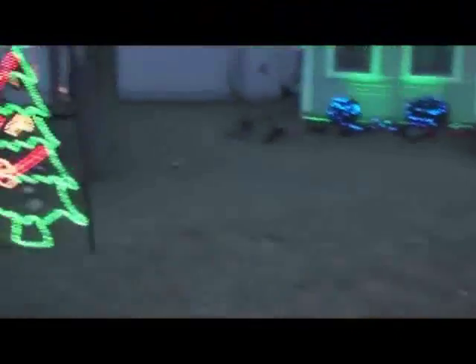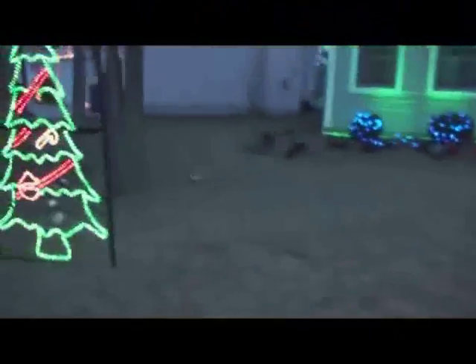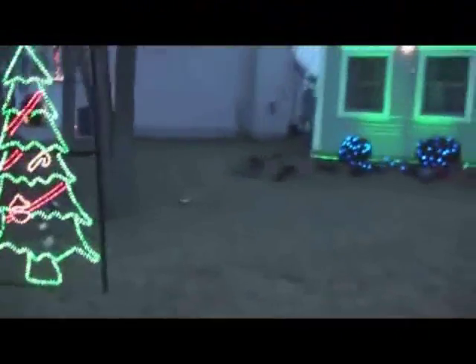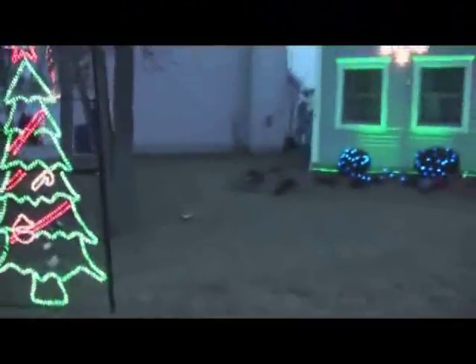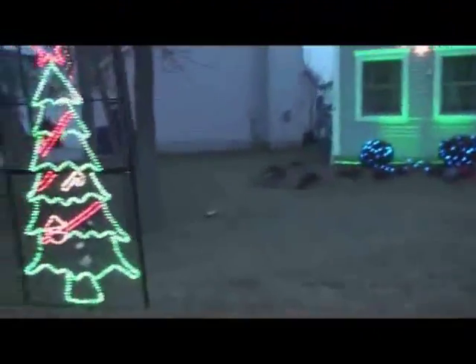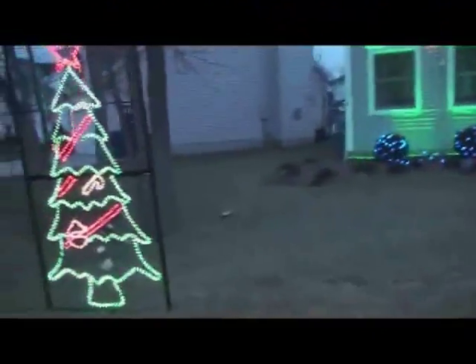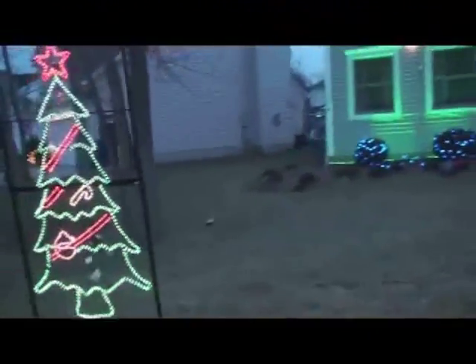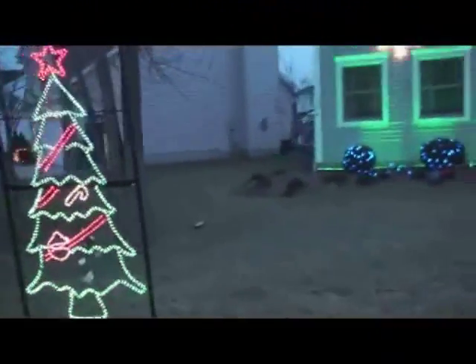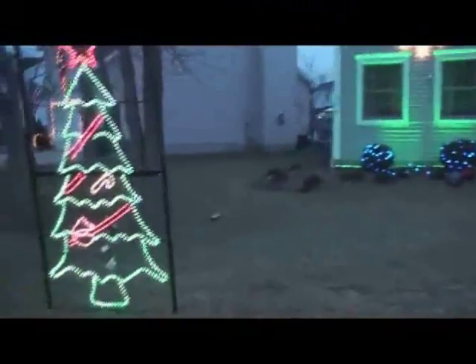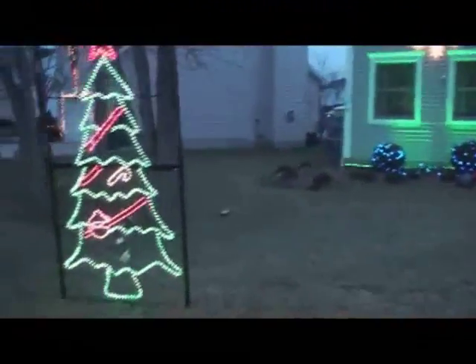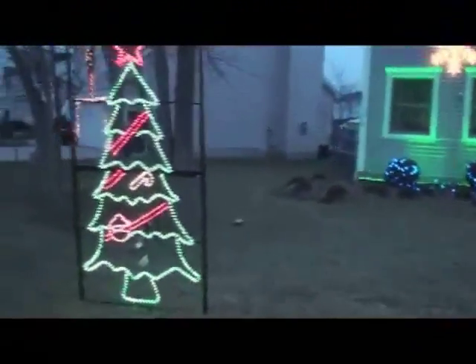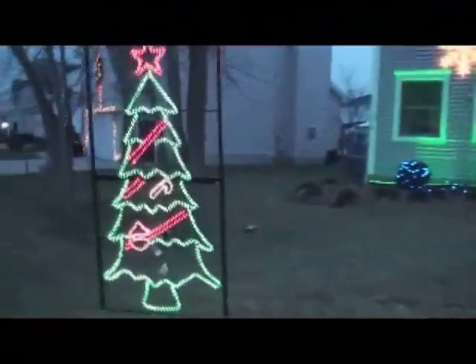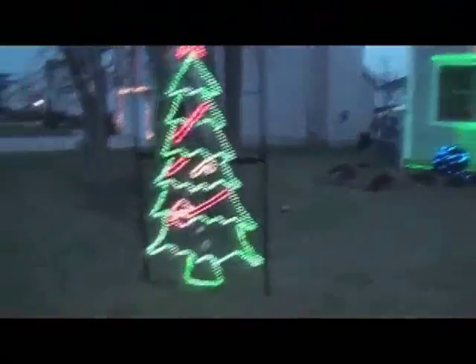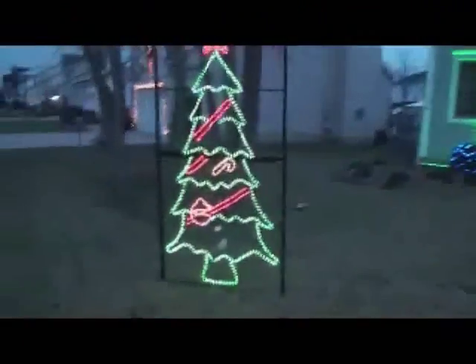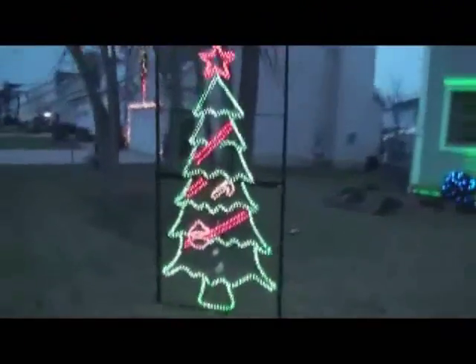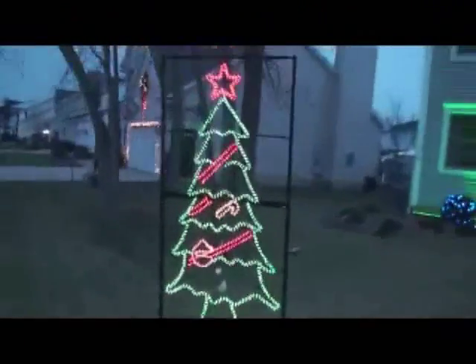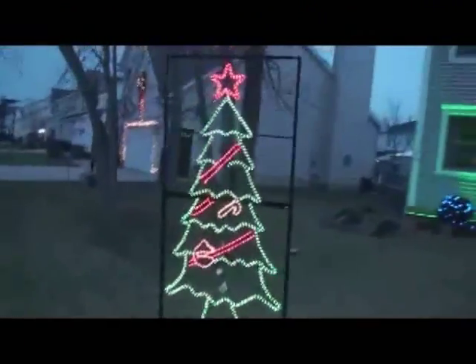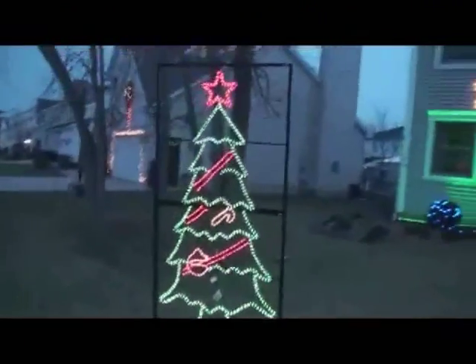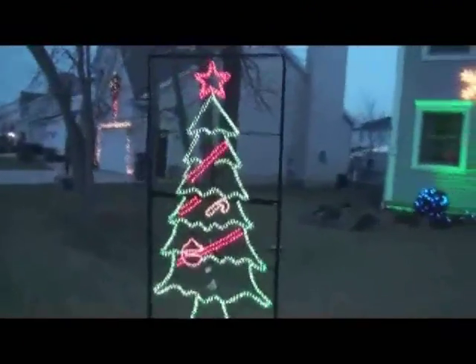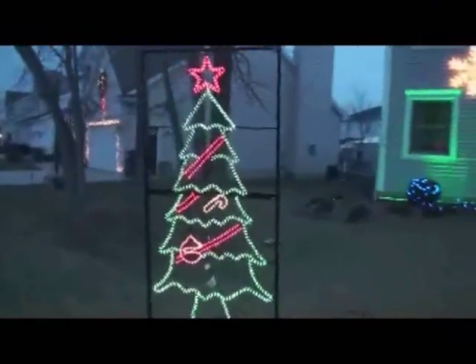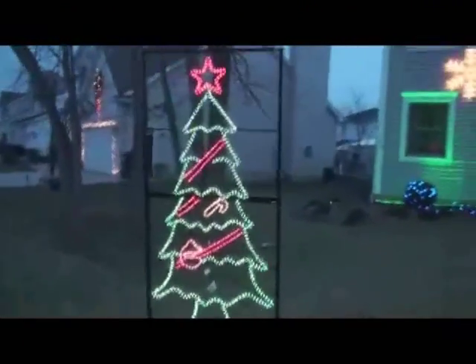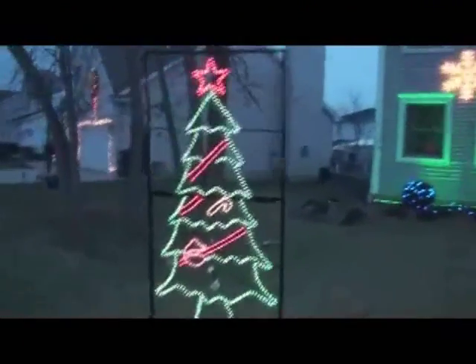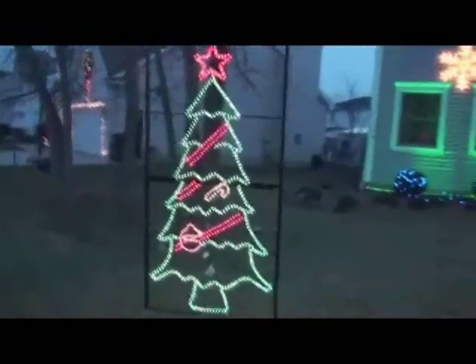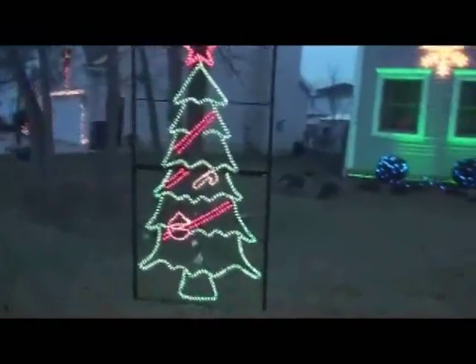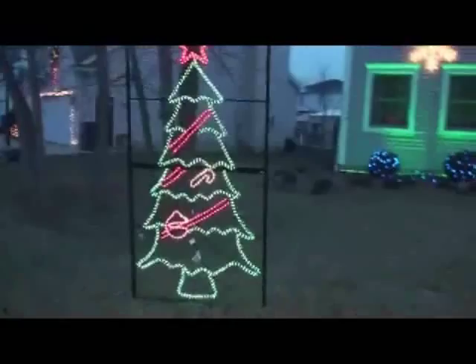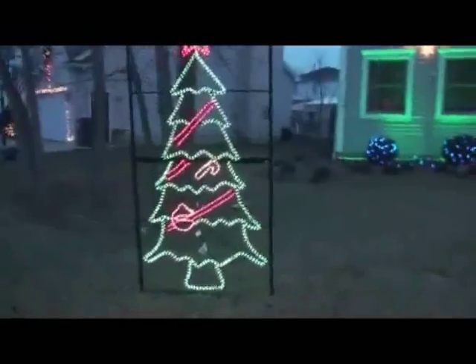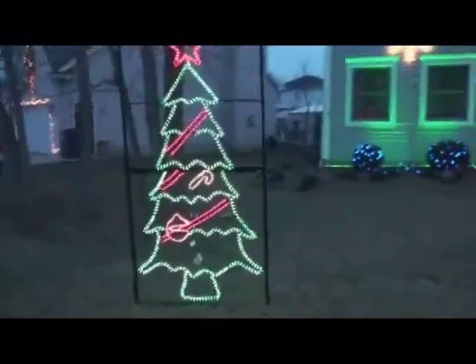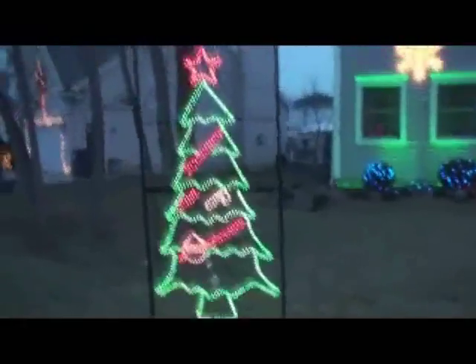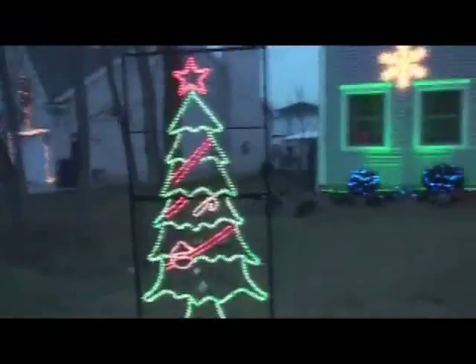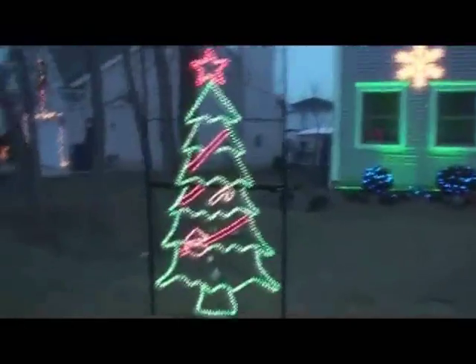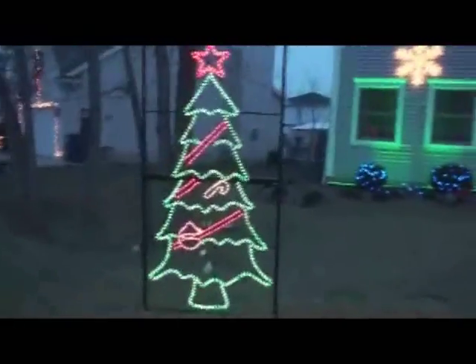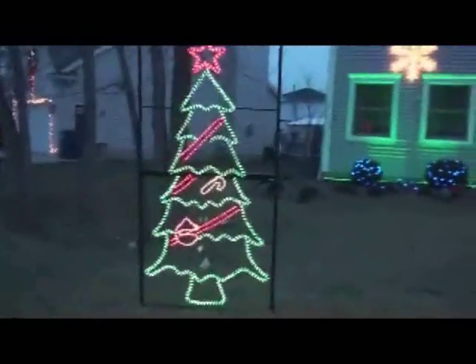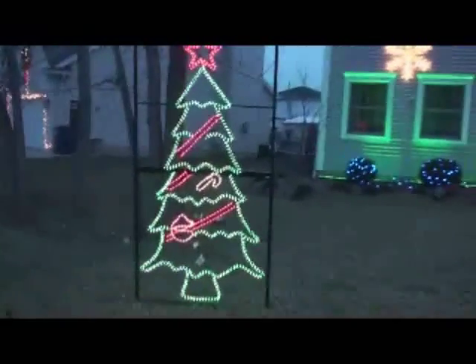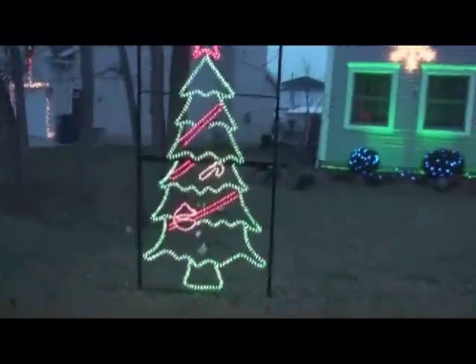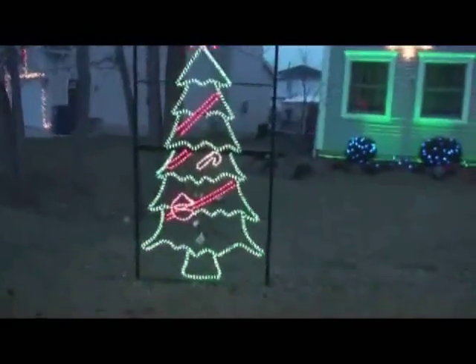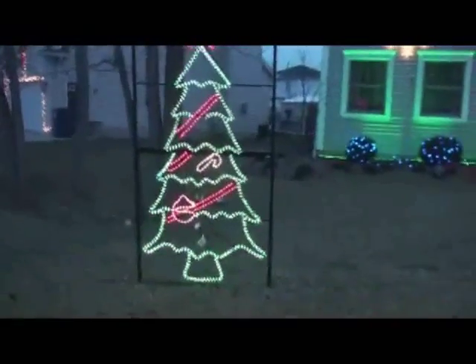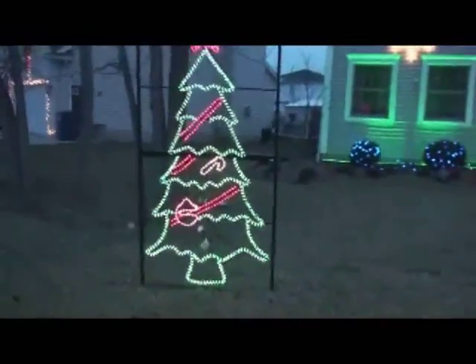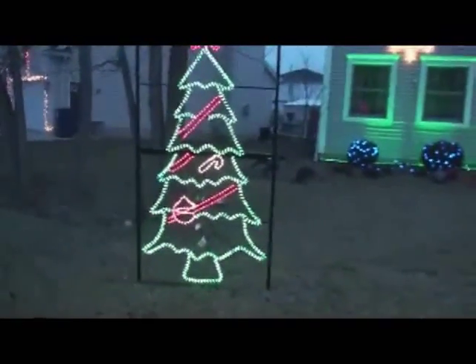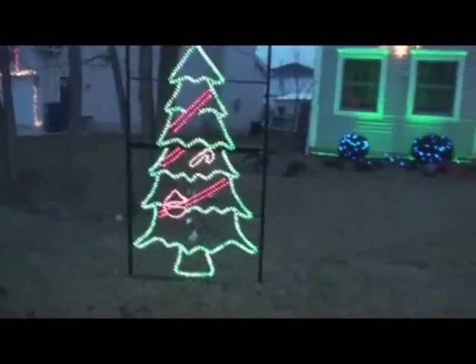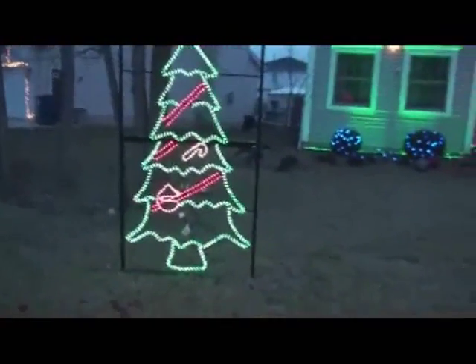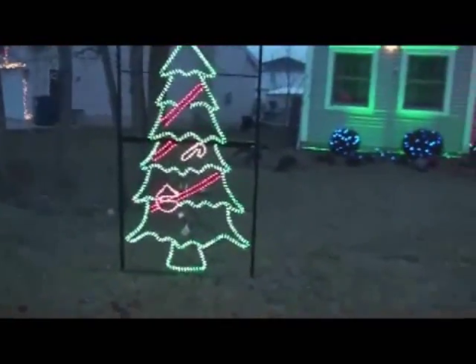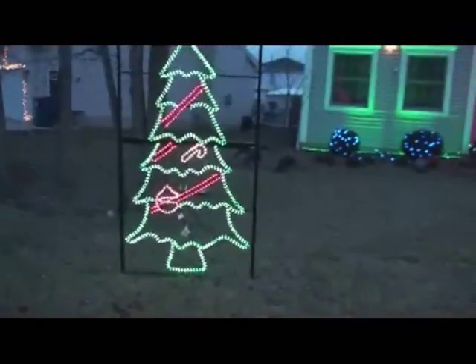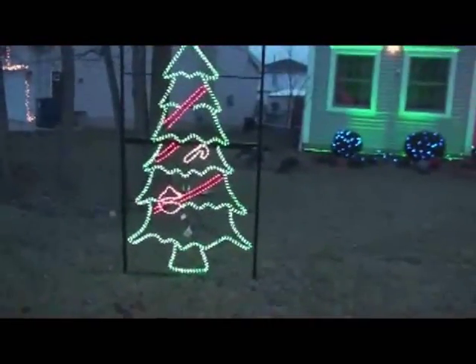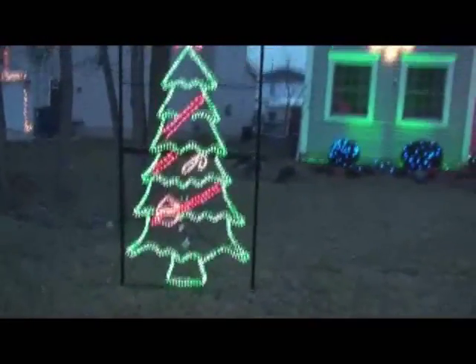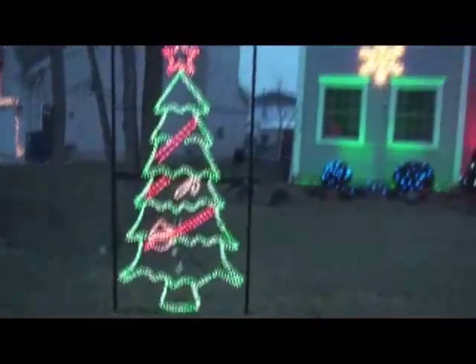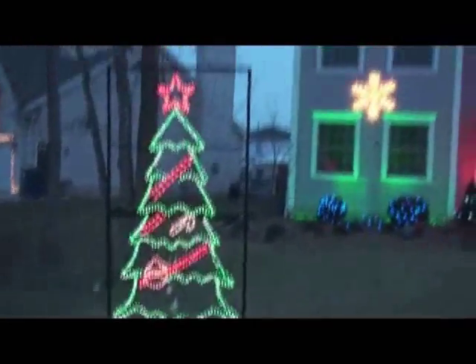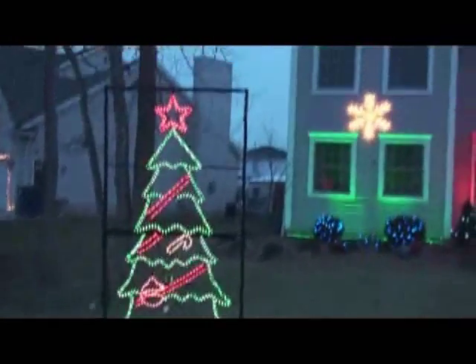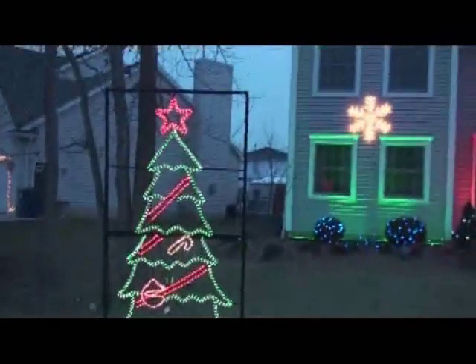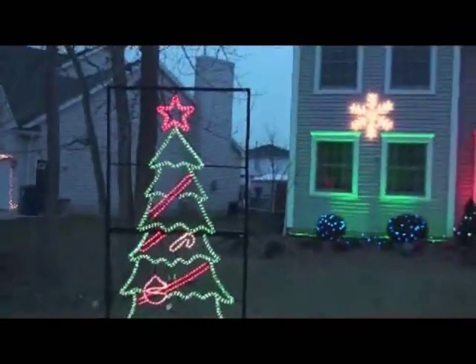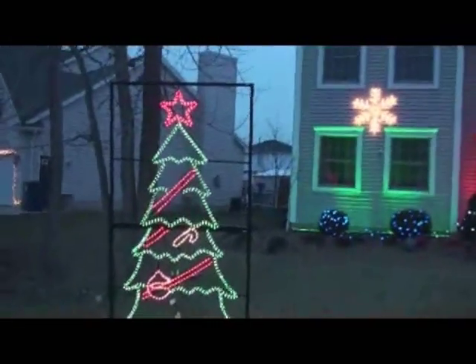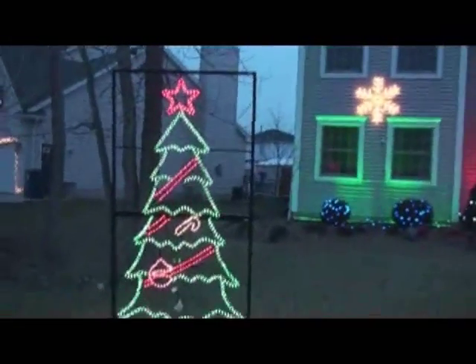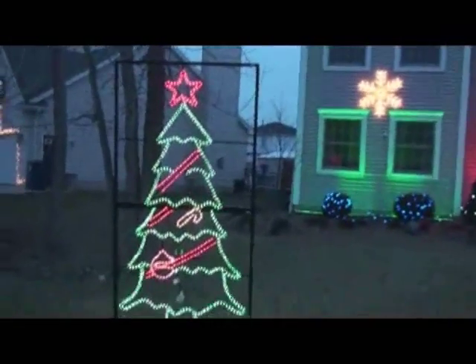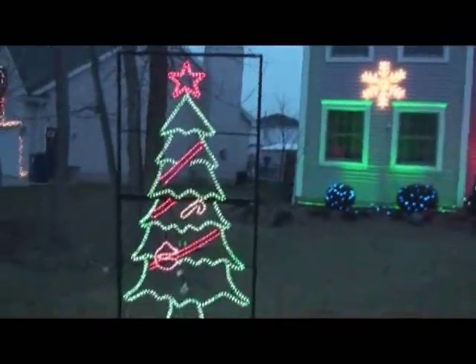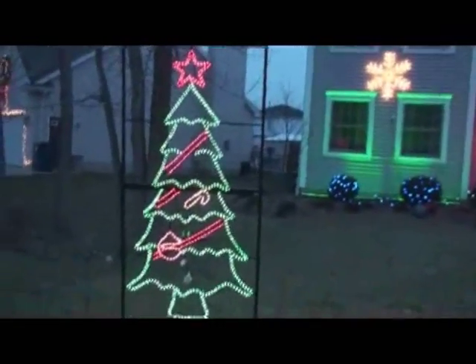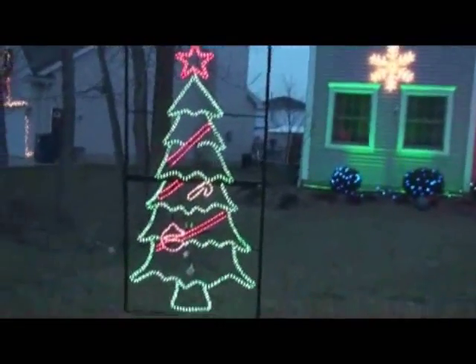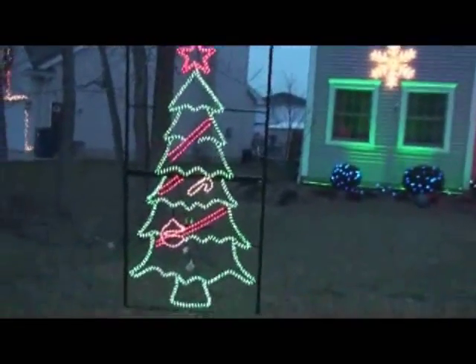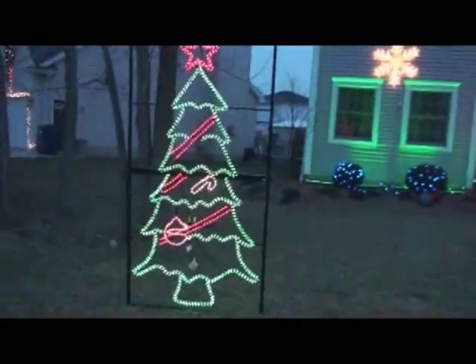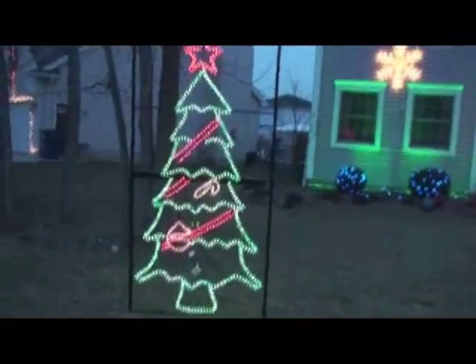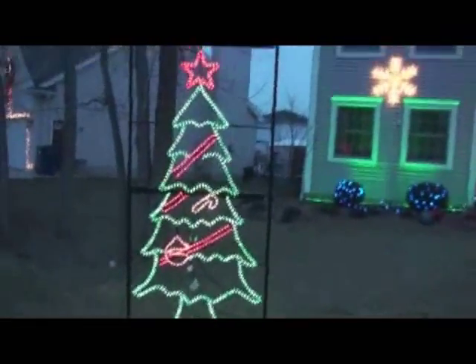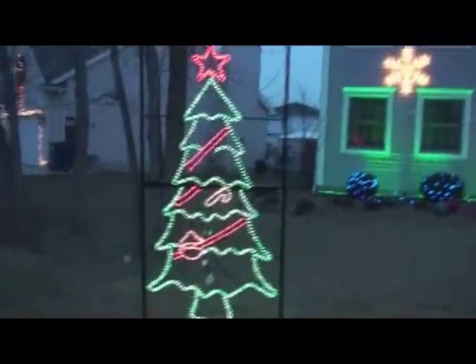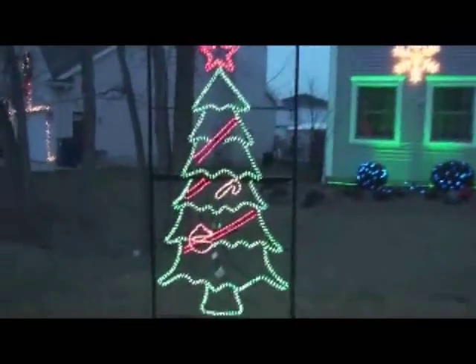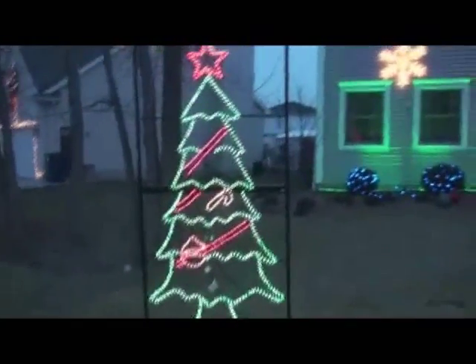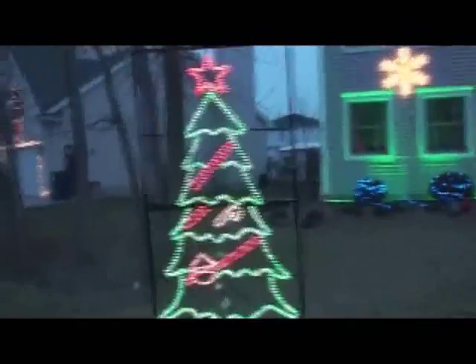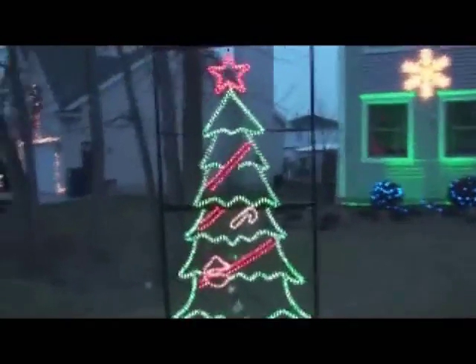Over here we have an eight-foot tall Christmas tree. This is two sections — they are four-foot by four-foot frames and are very easy to install.